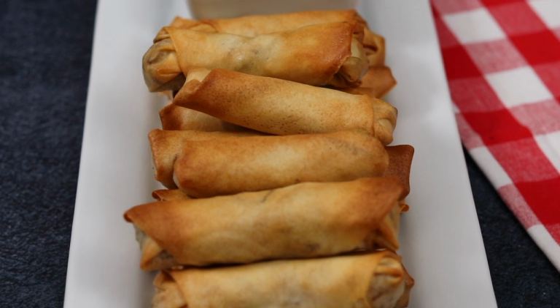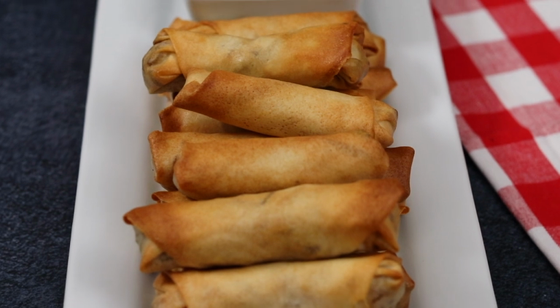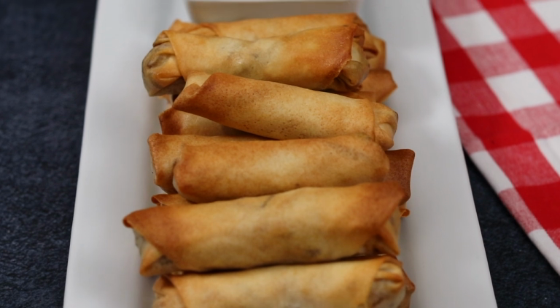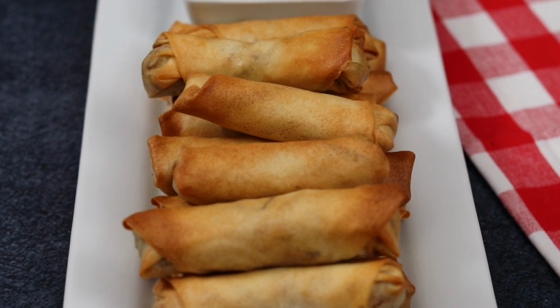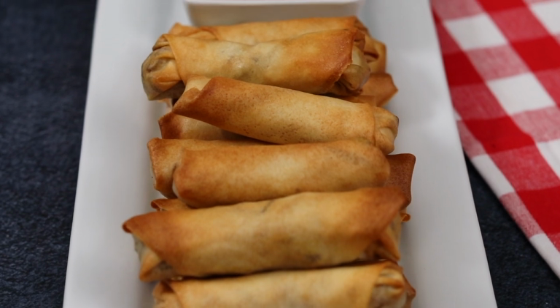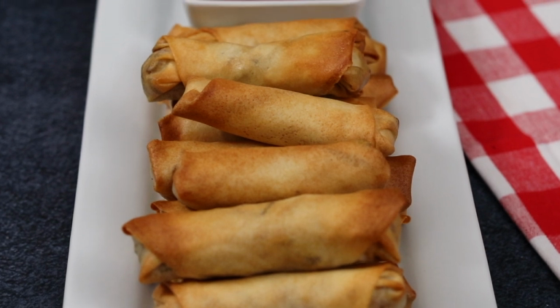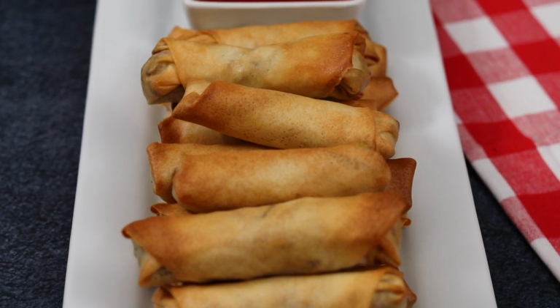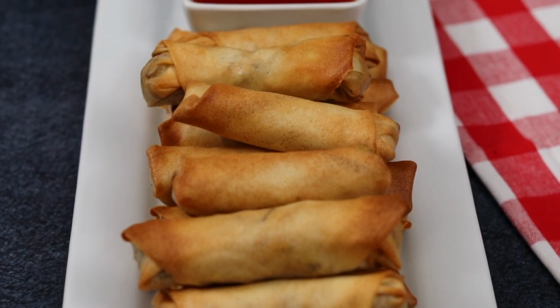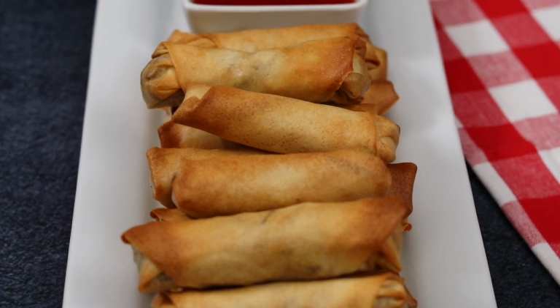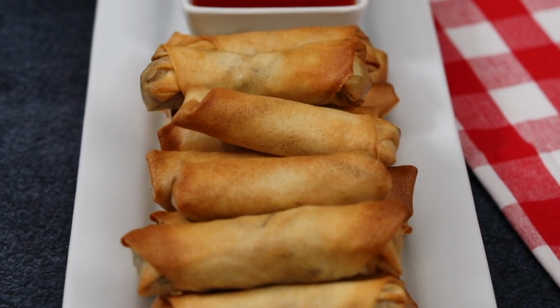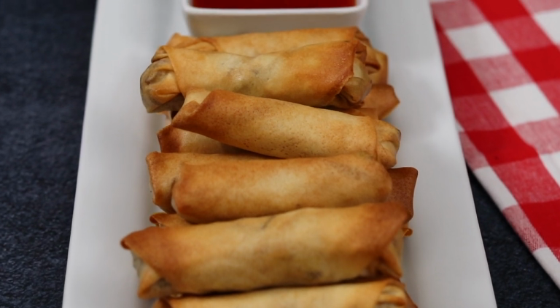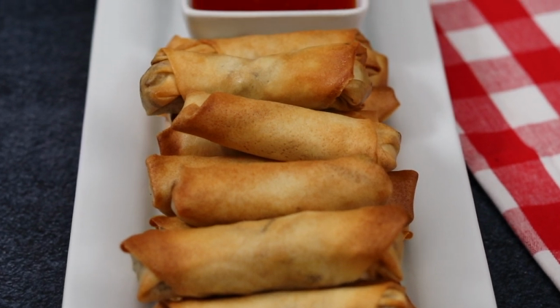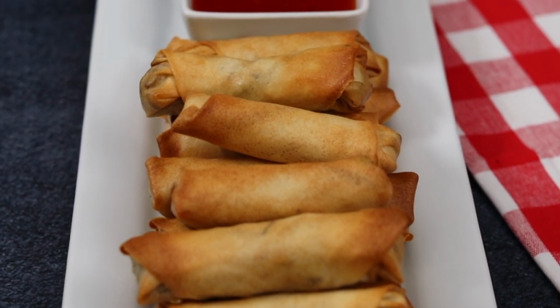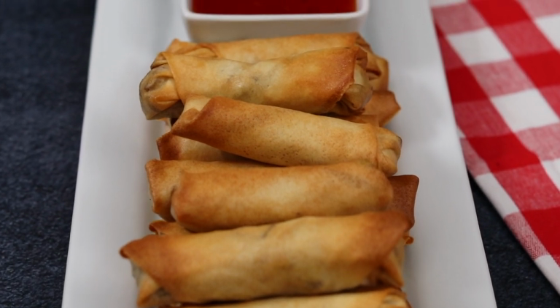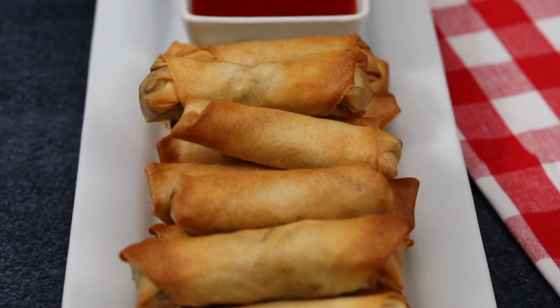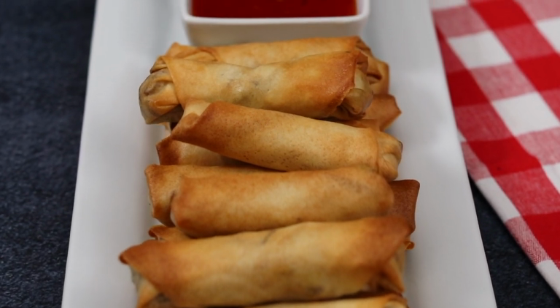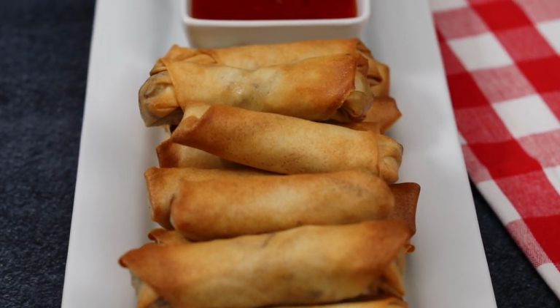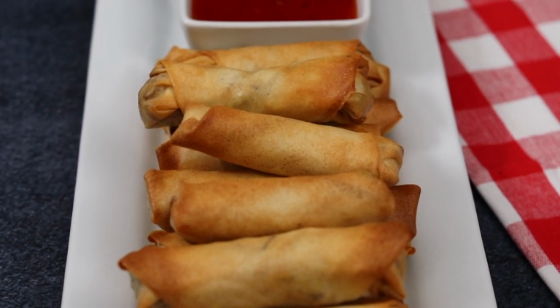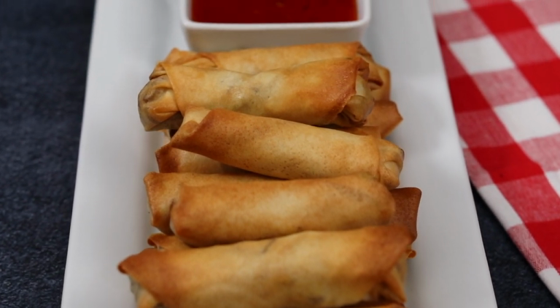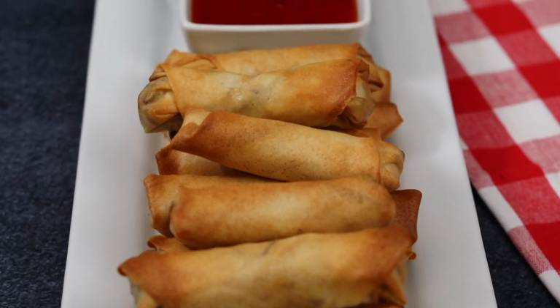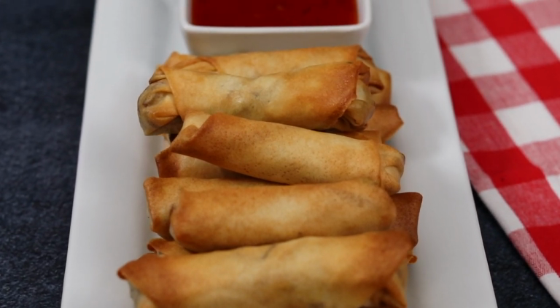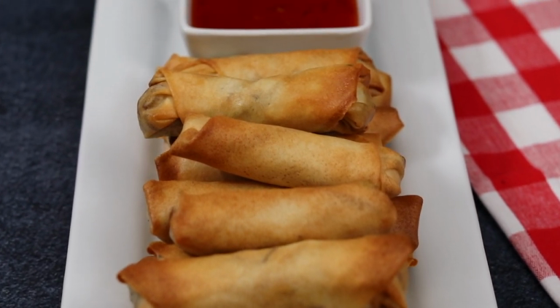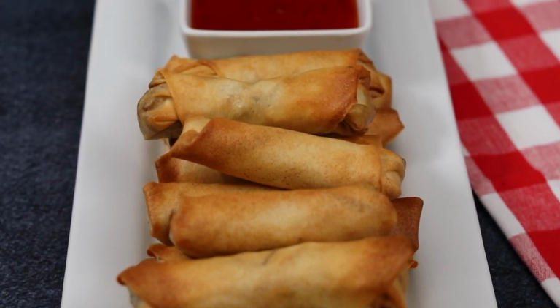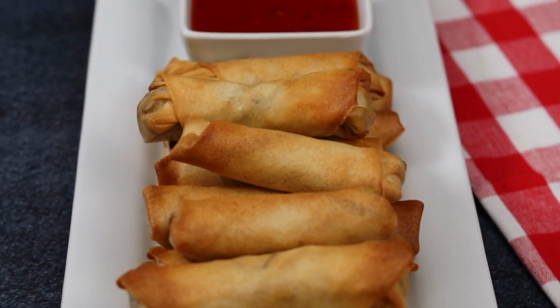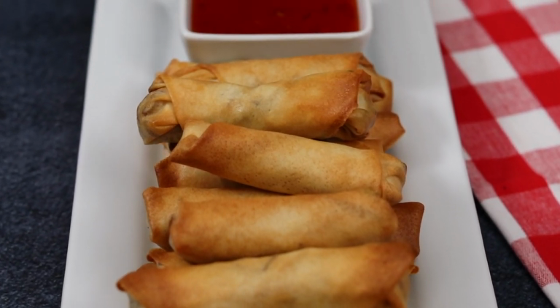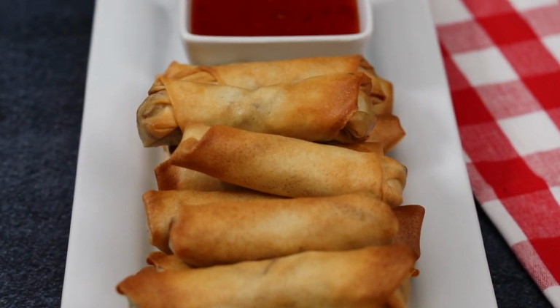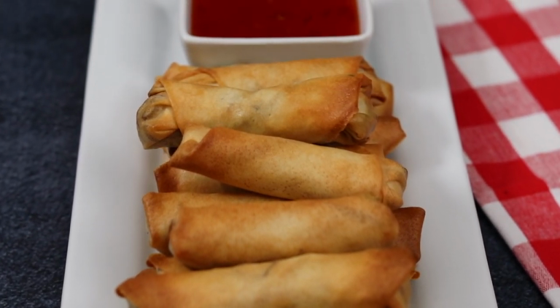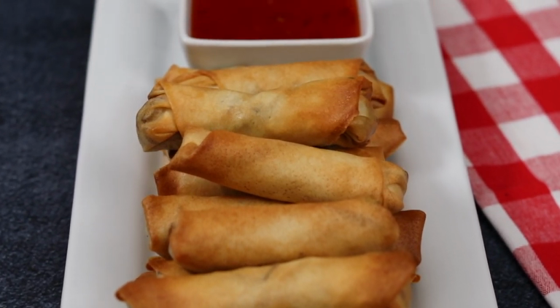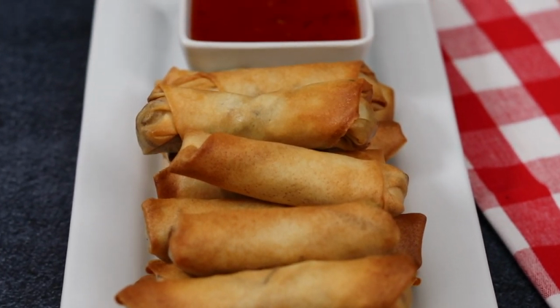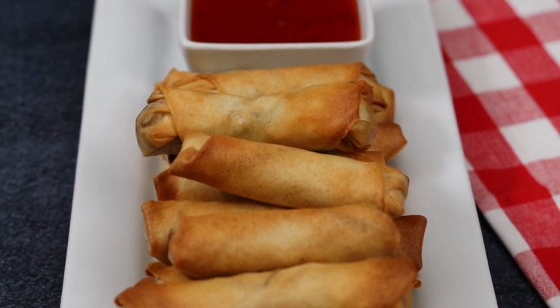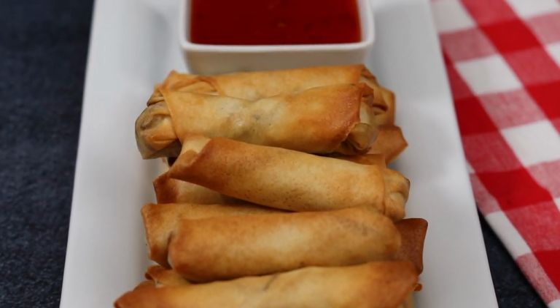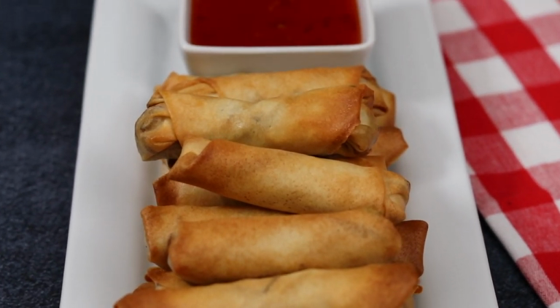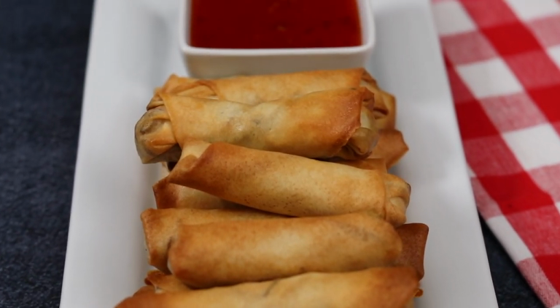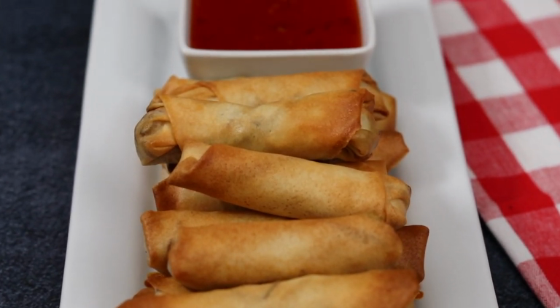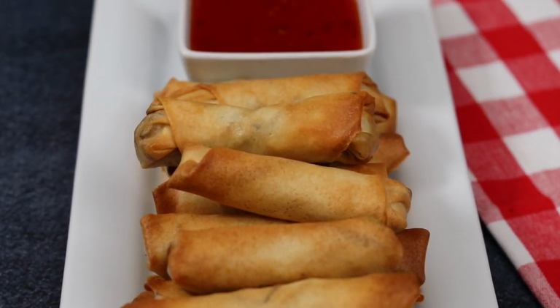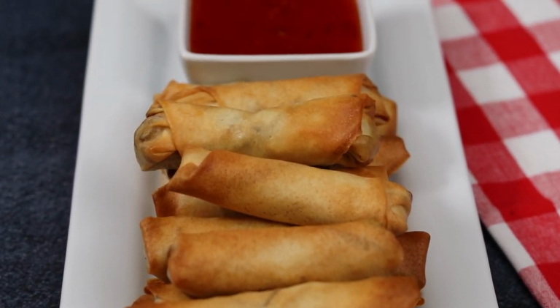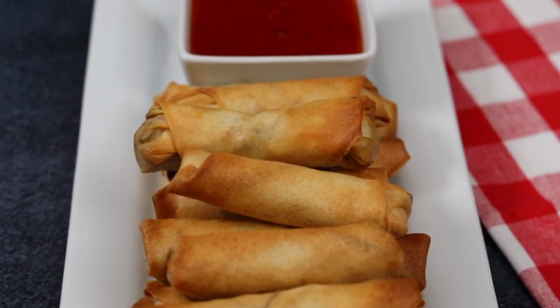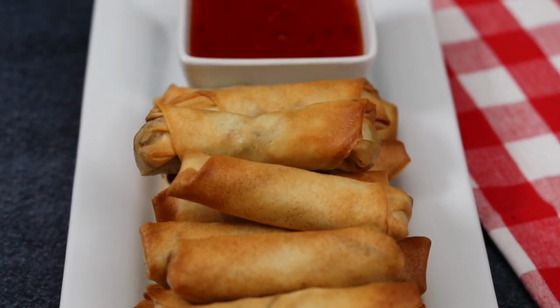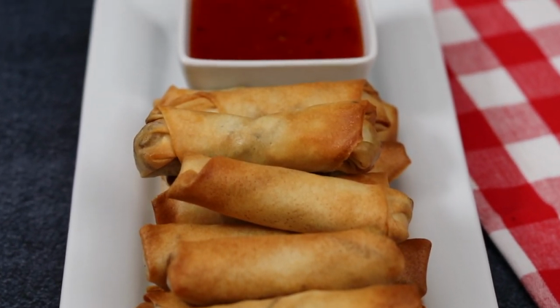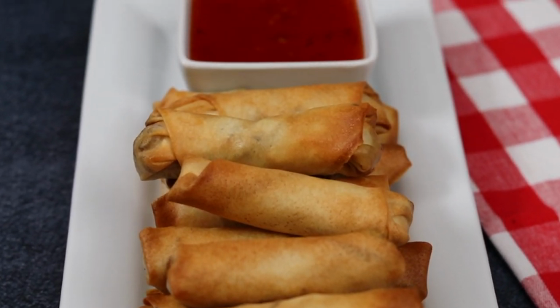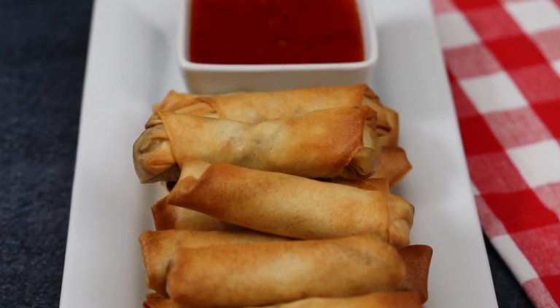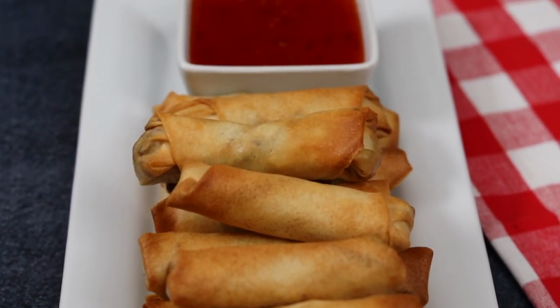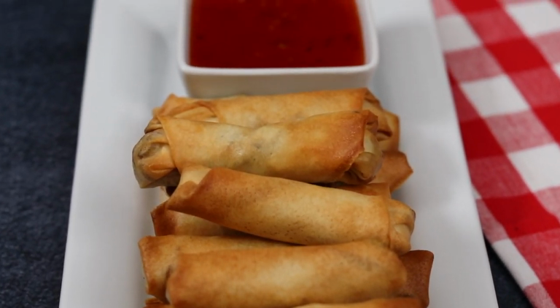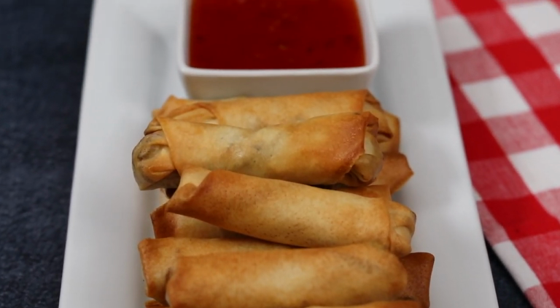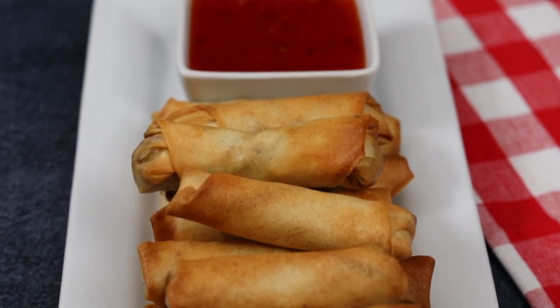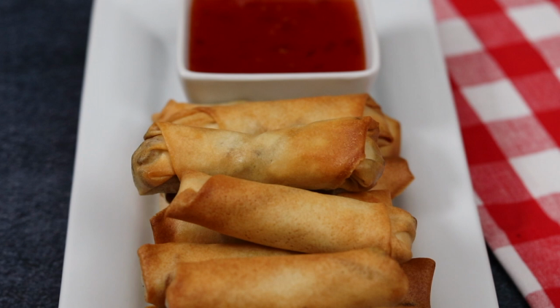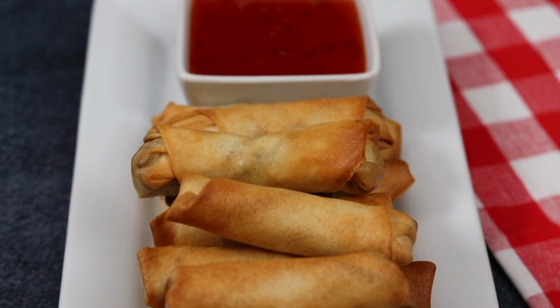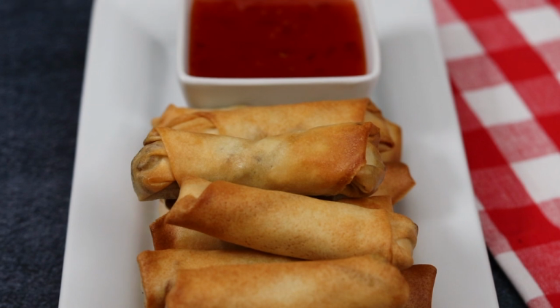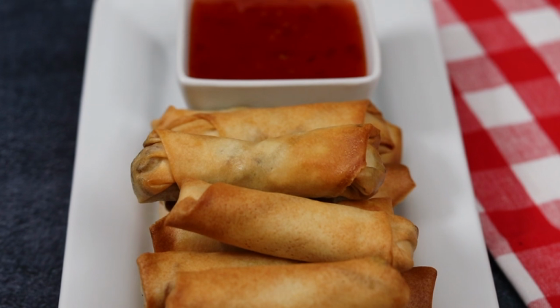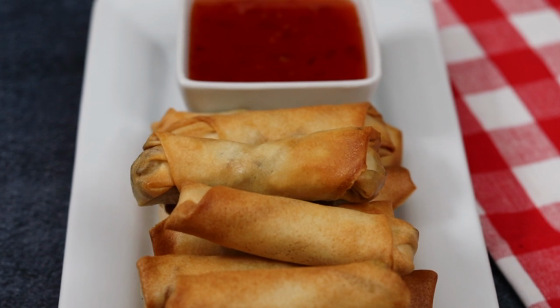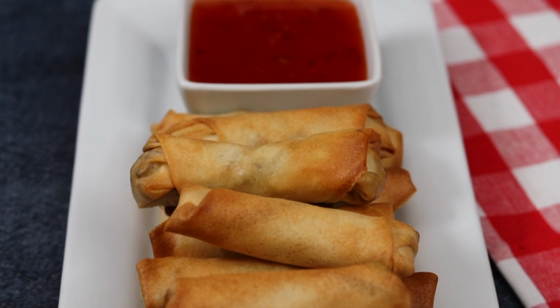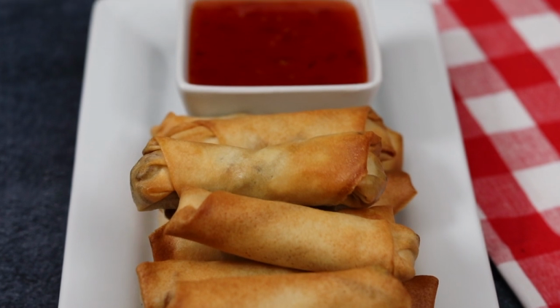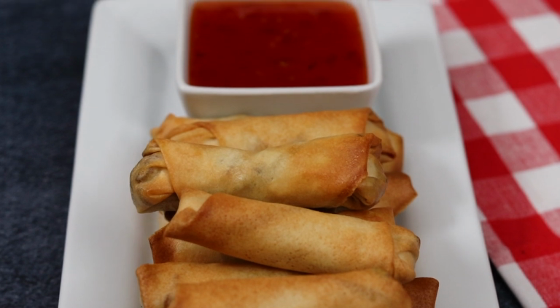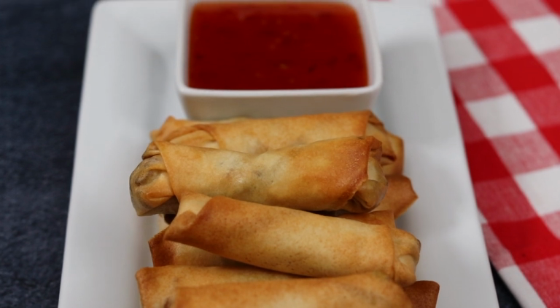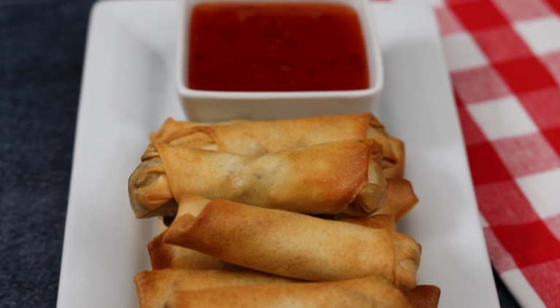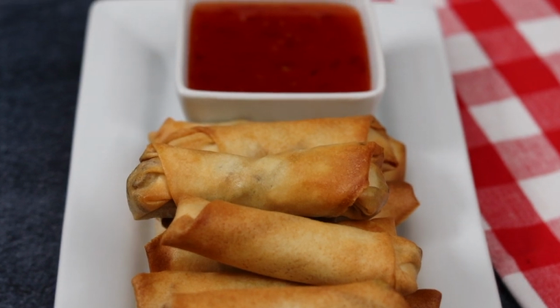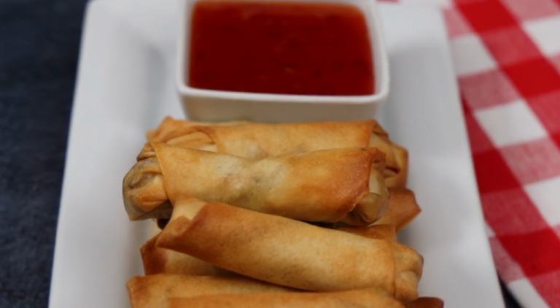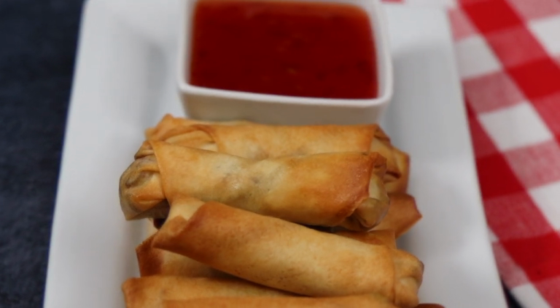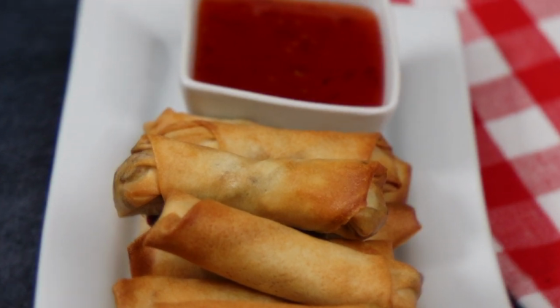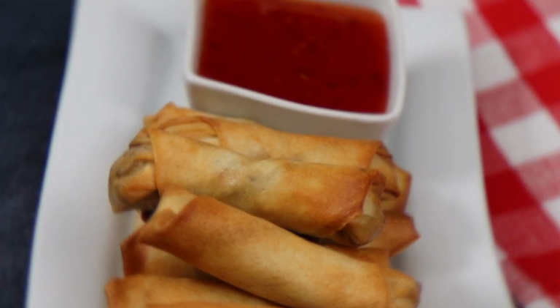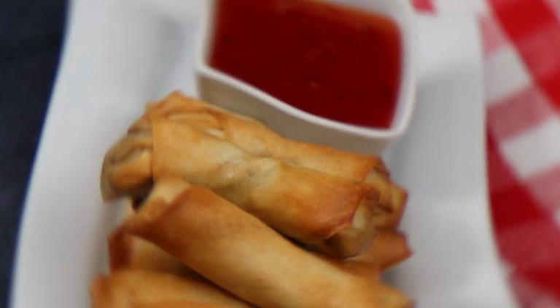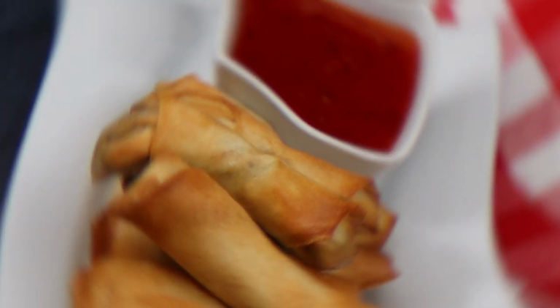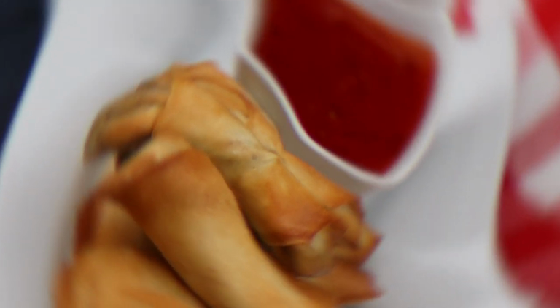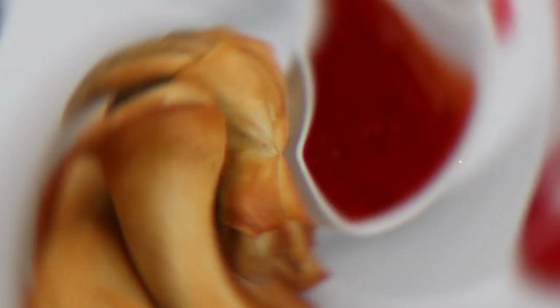Hey, what's up guys? Welcome back to Kelvin's Kitchen. Today we are making air fryer spring rolls.